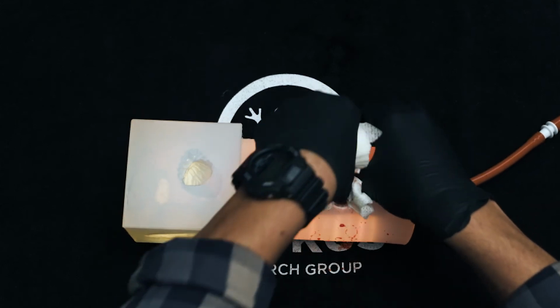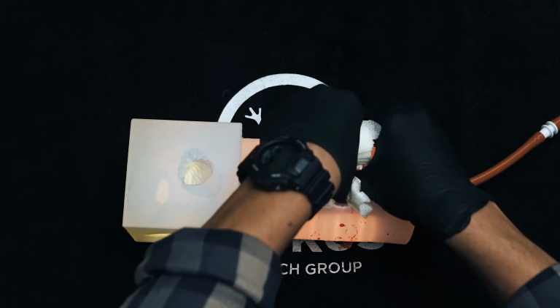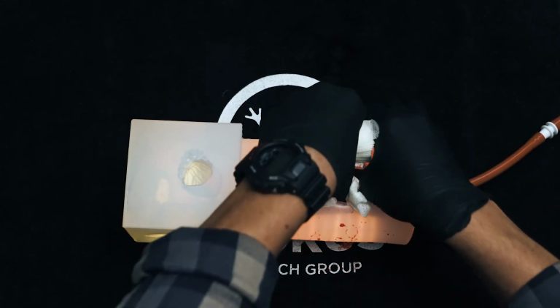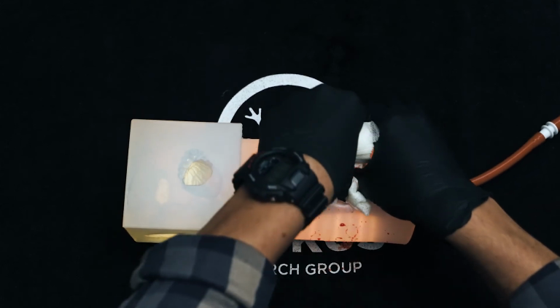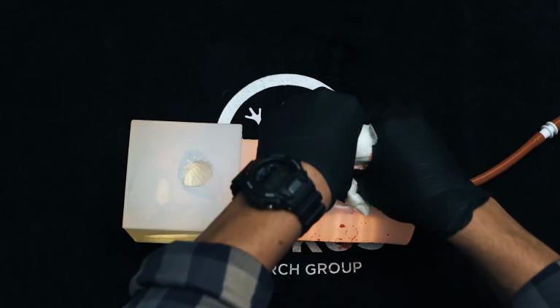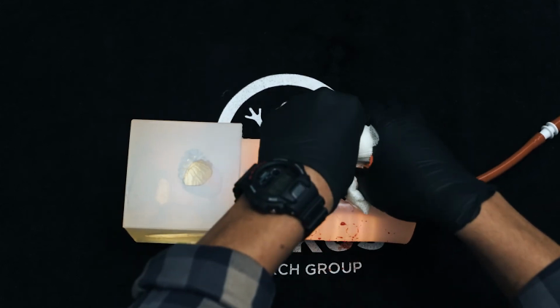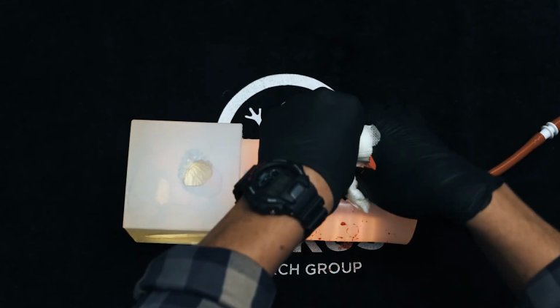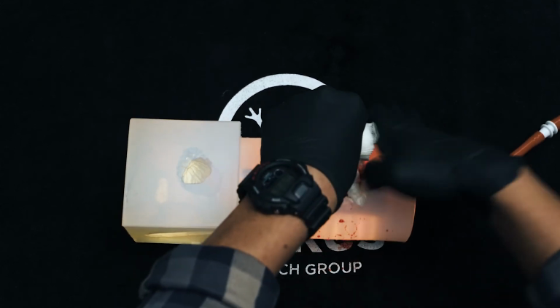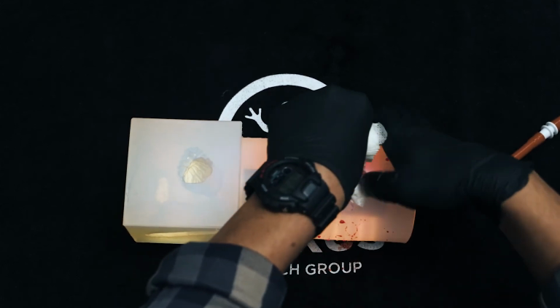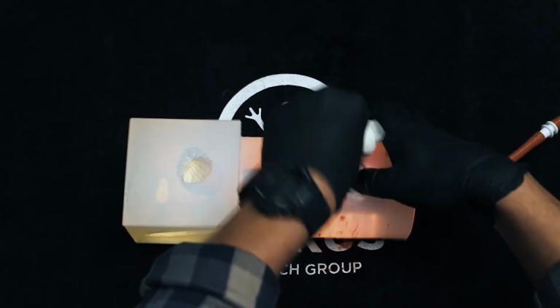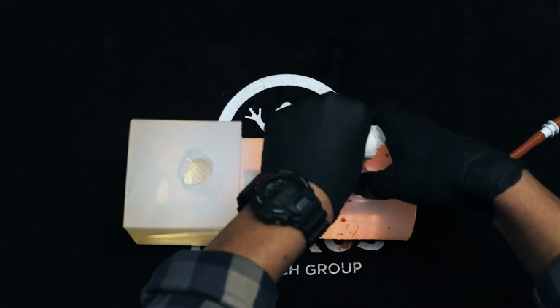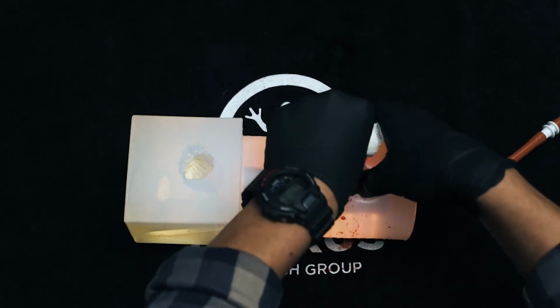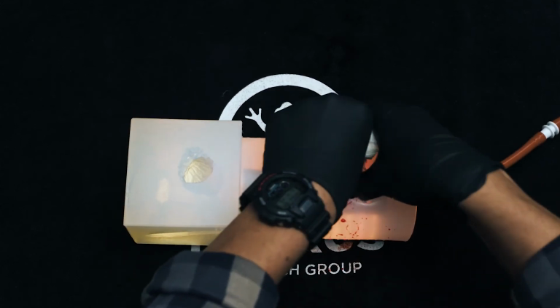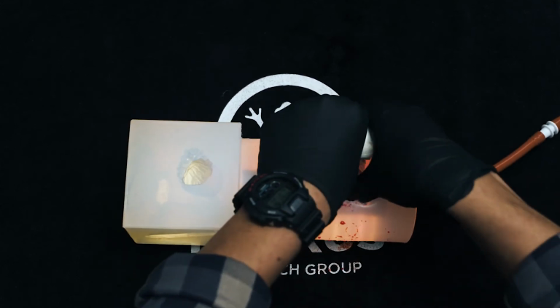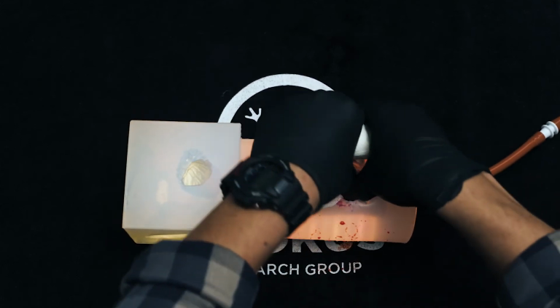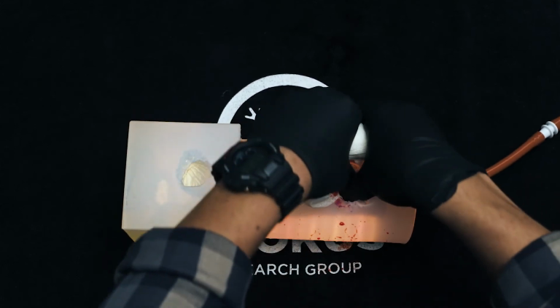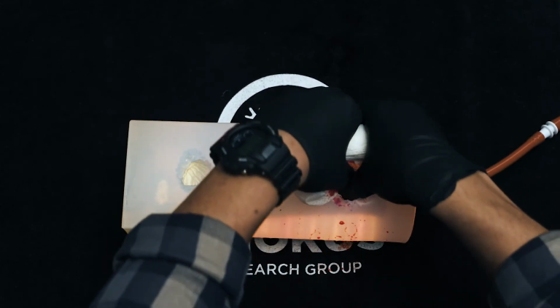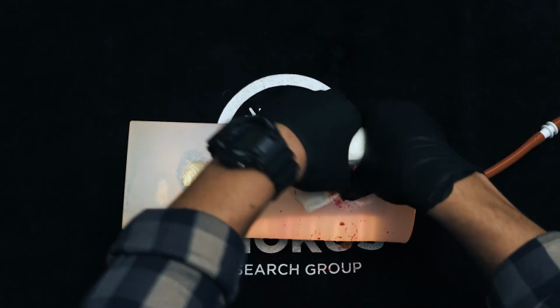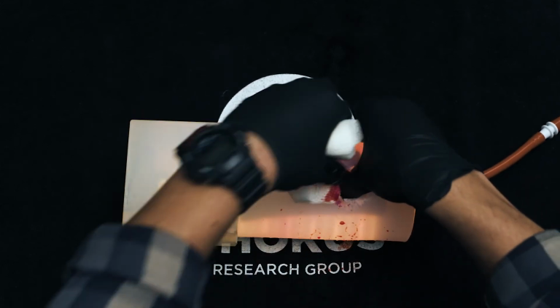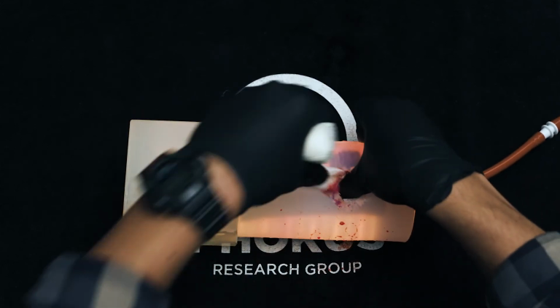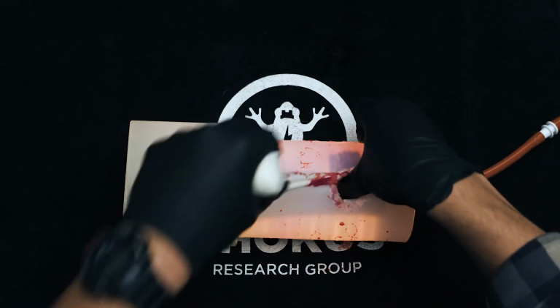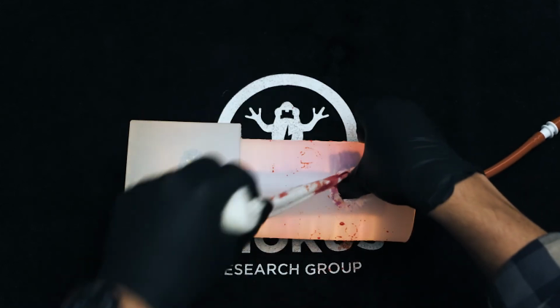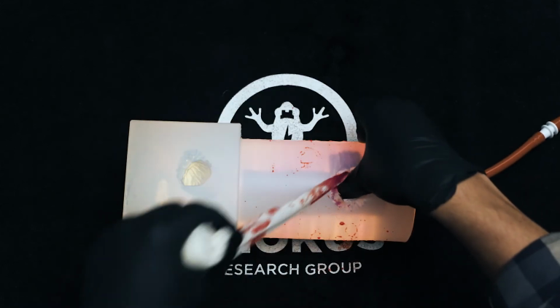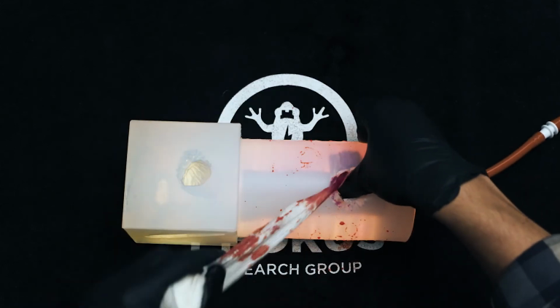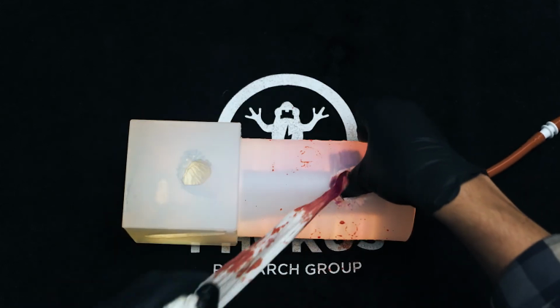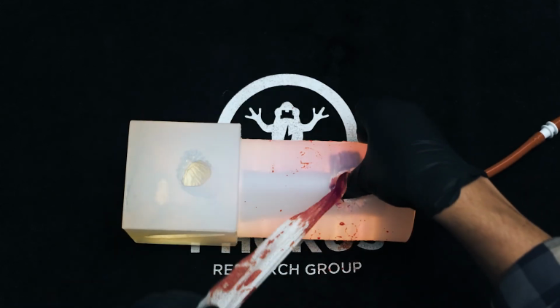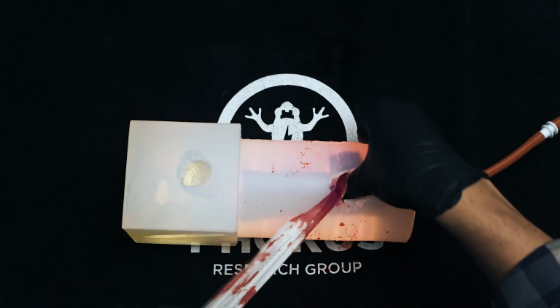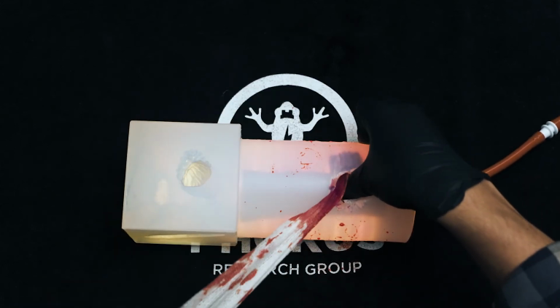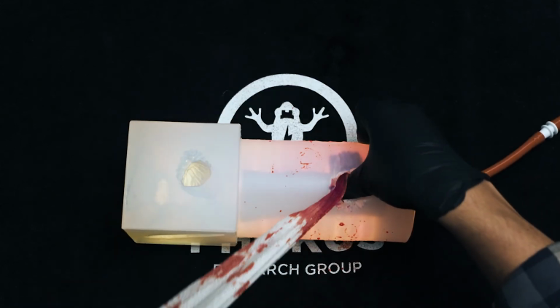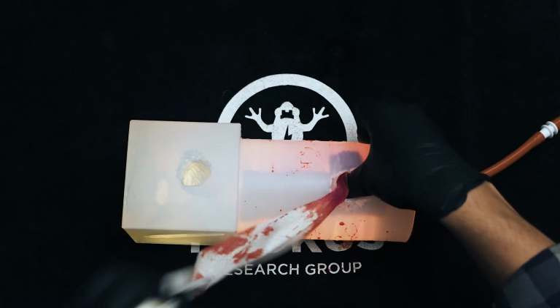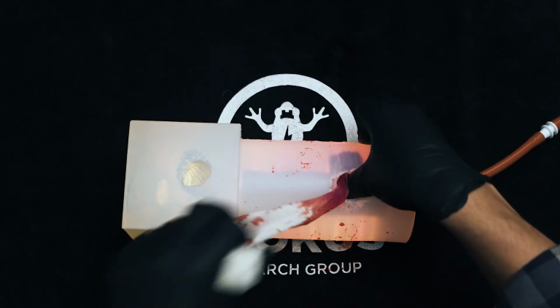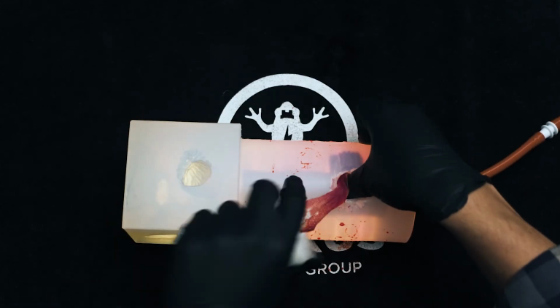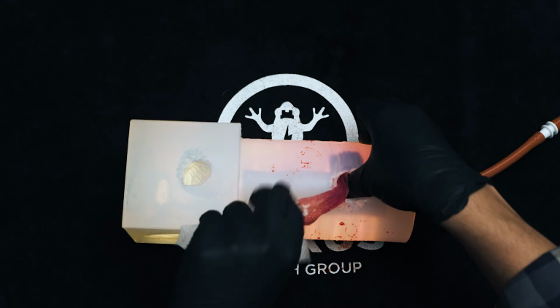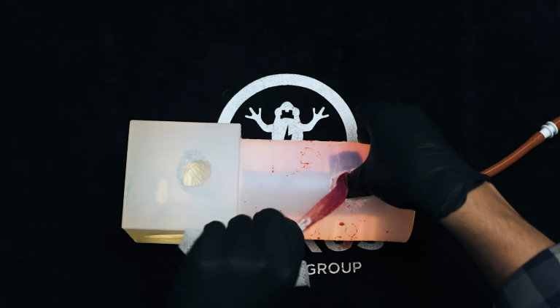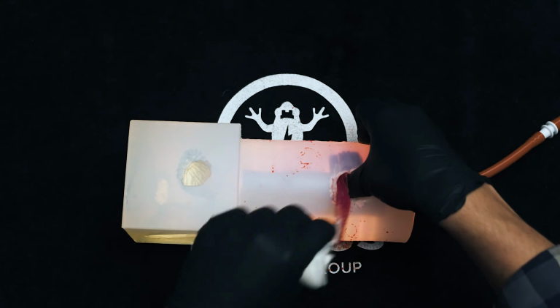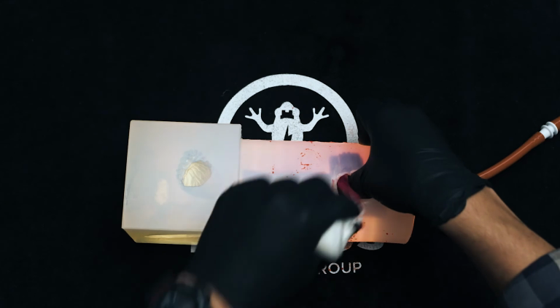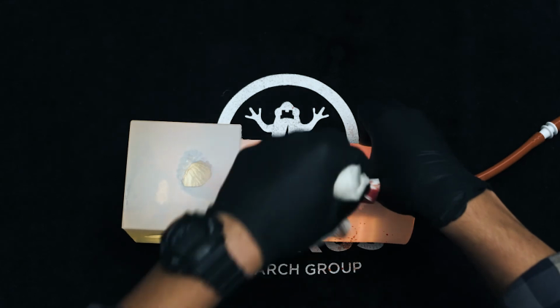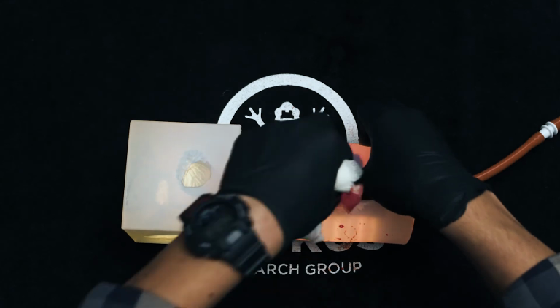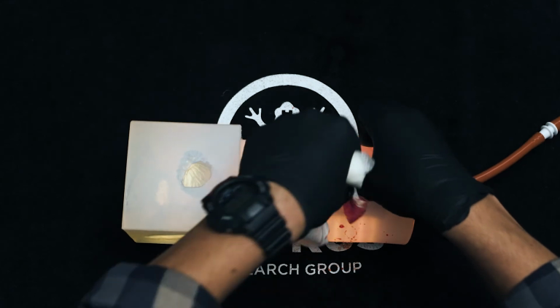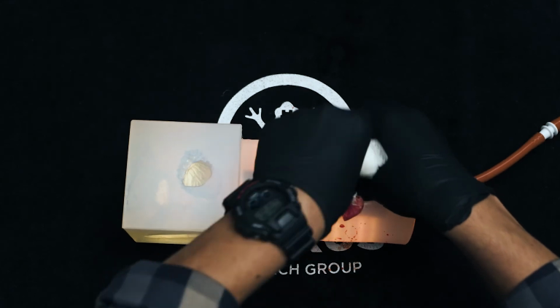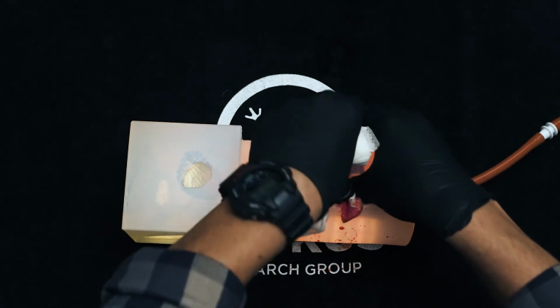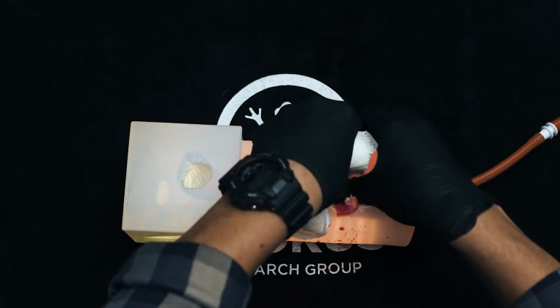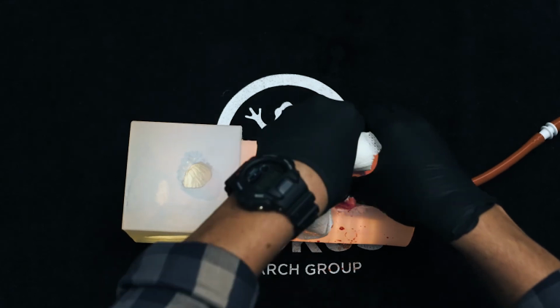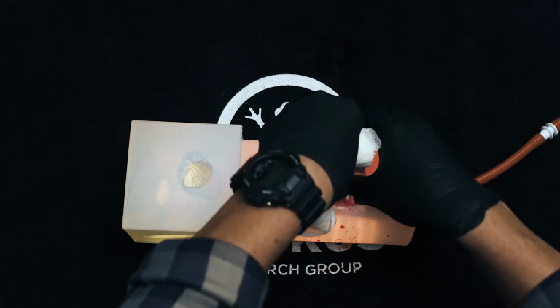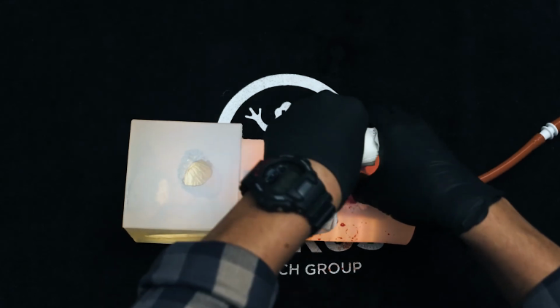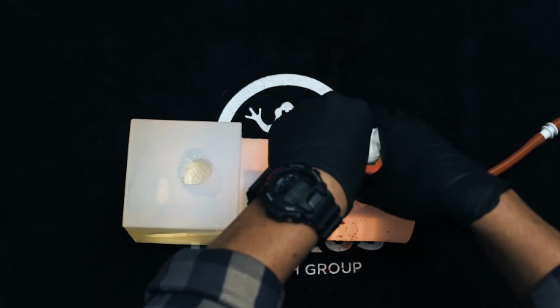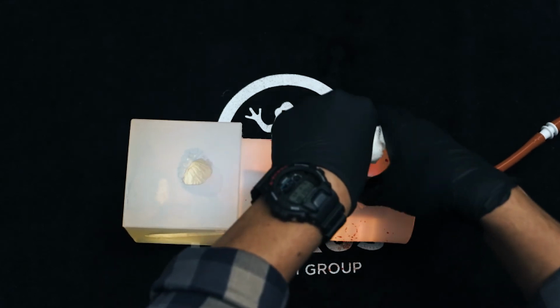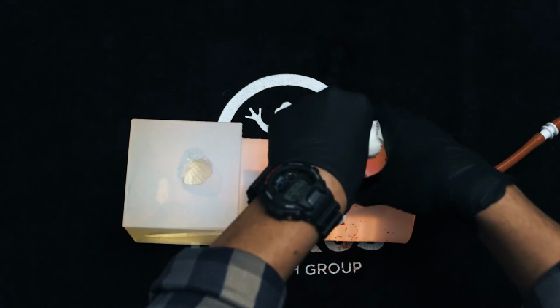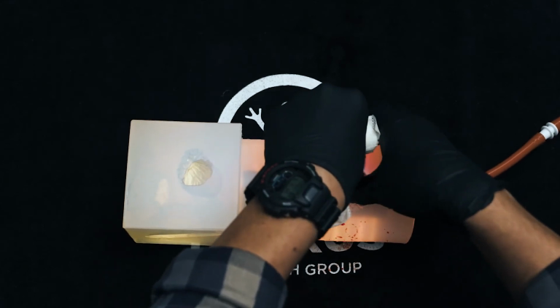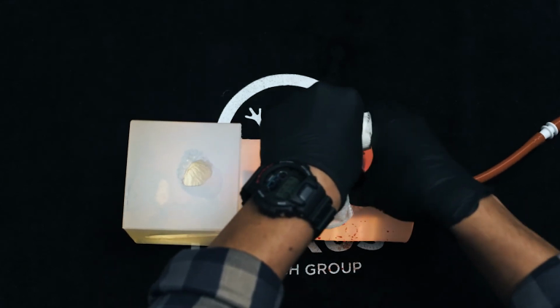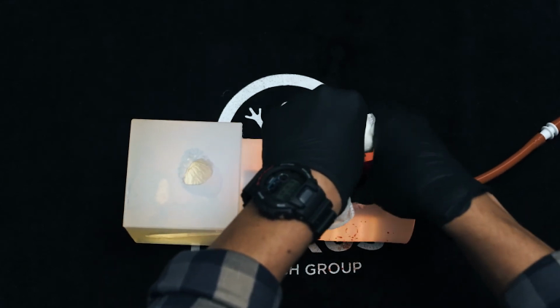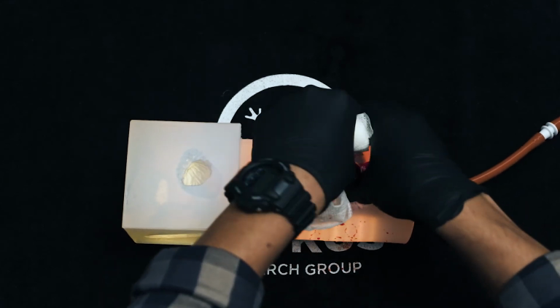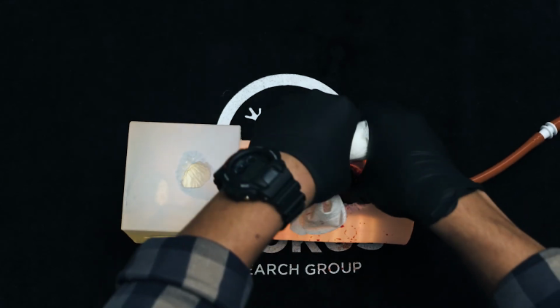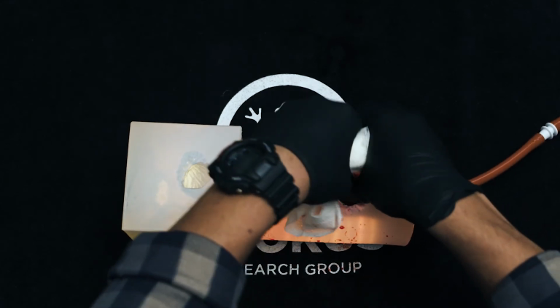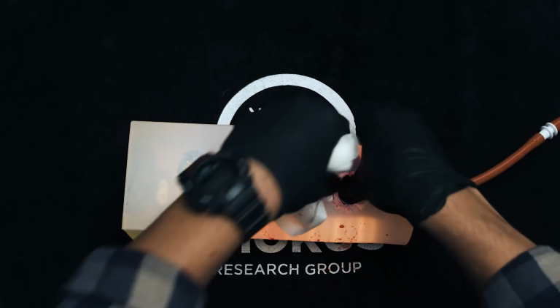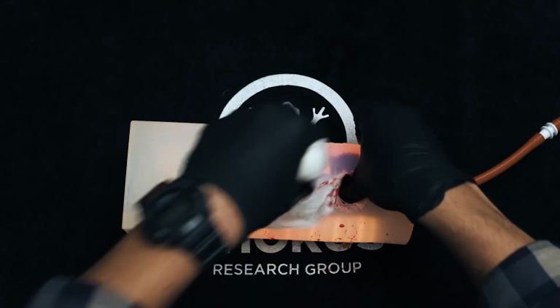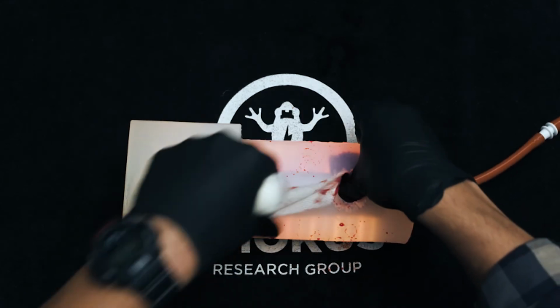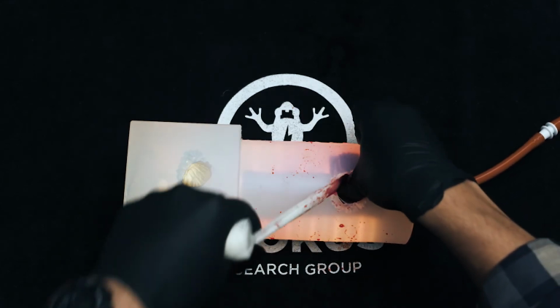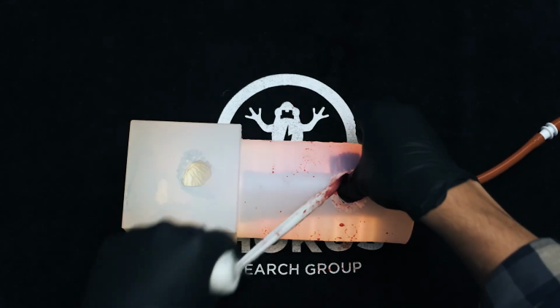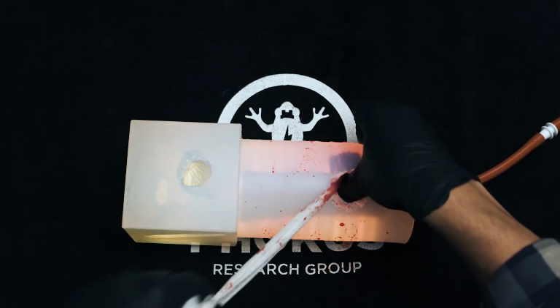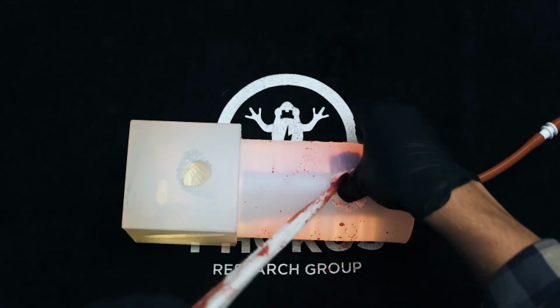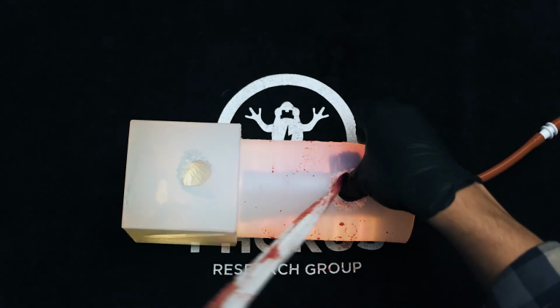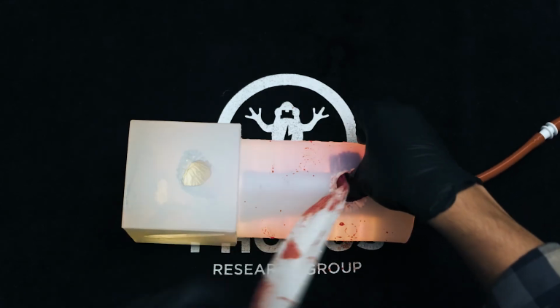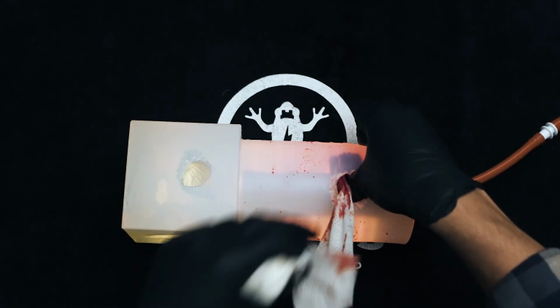Our see-through technology accelerates the students' understanding of proper wound packing and tourniquet application.